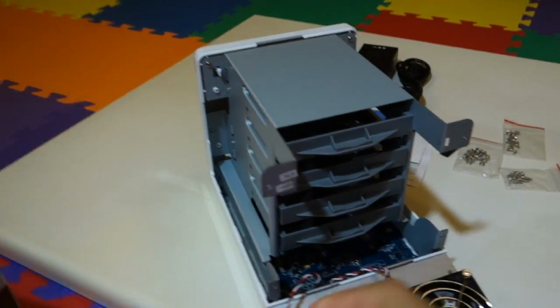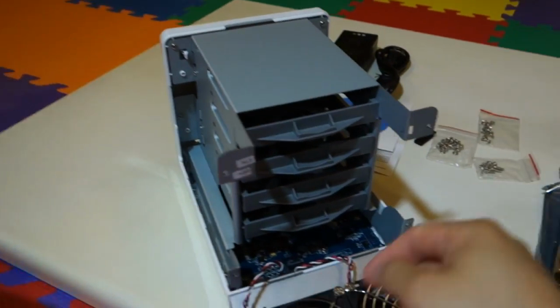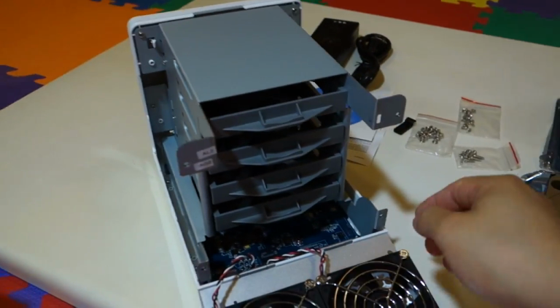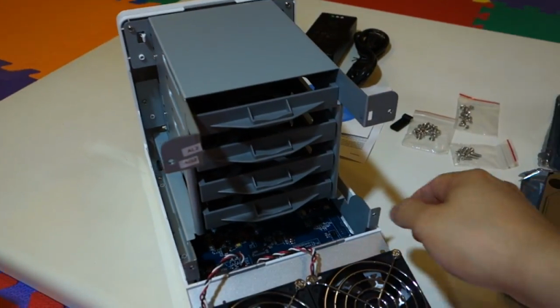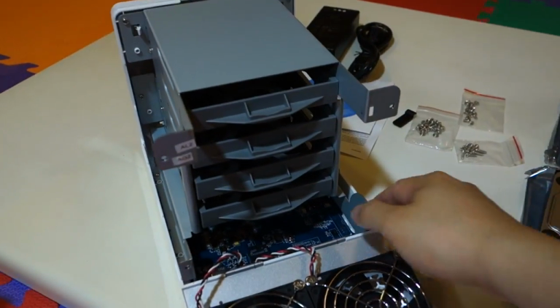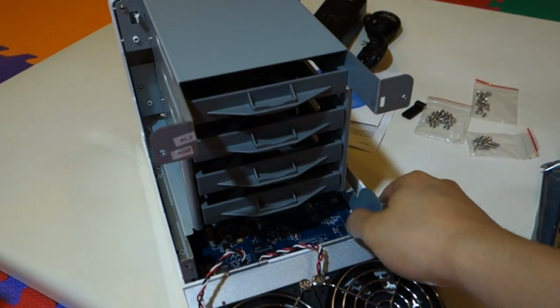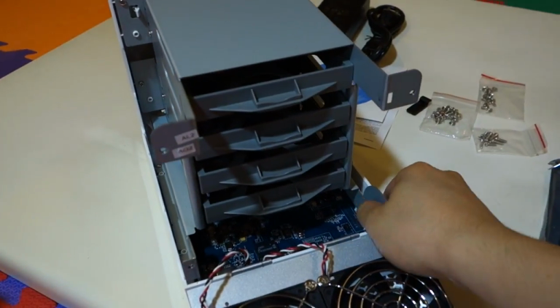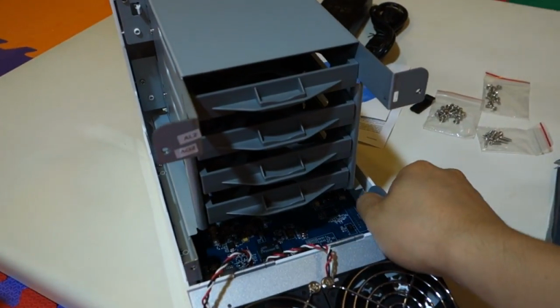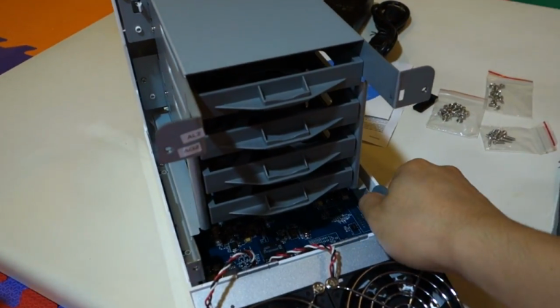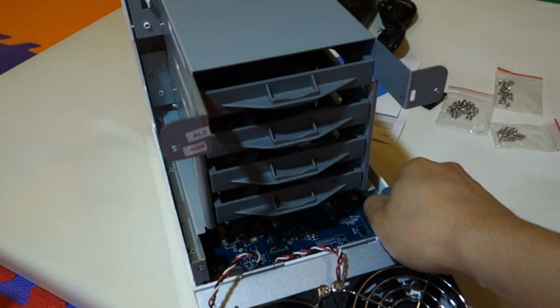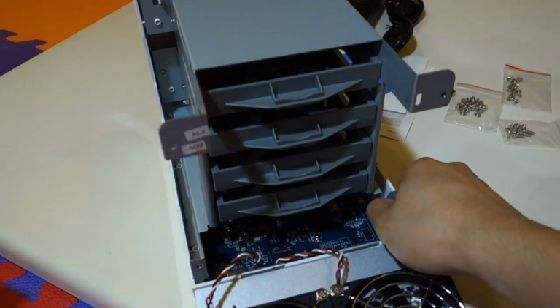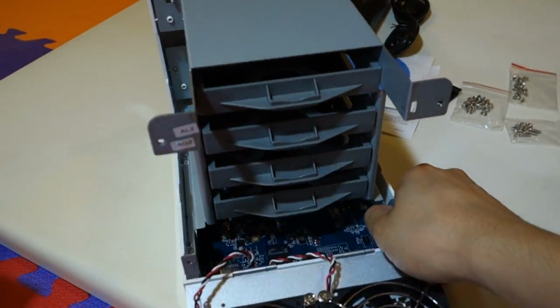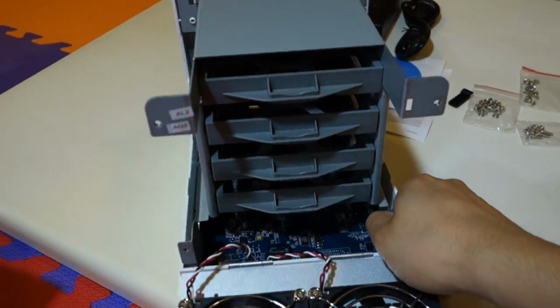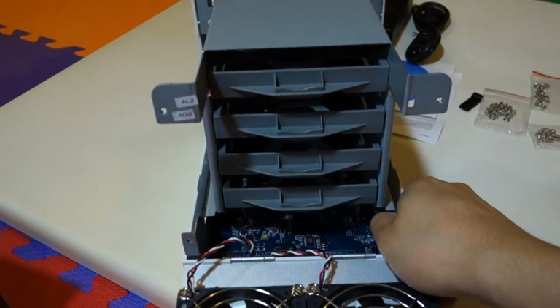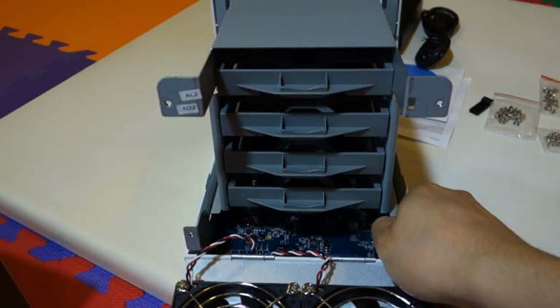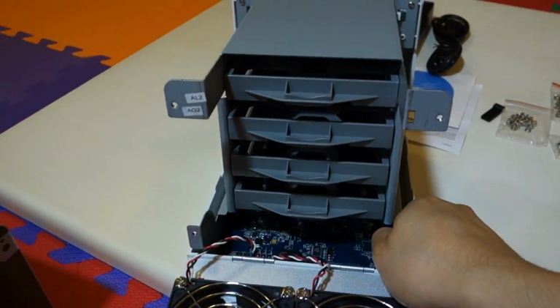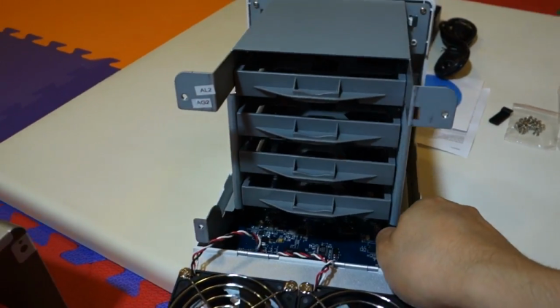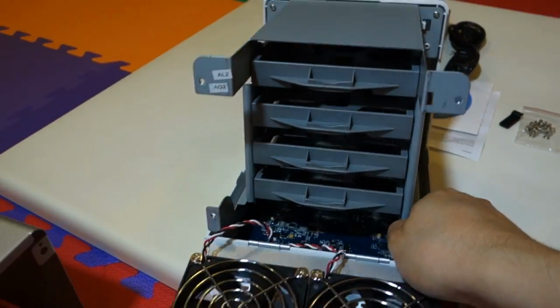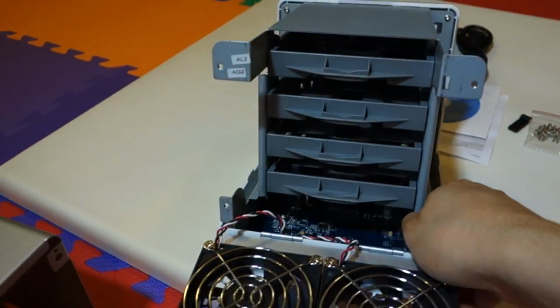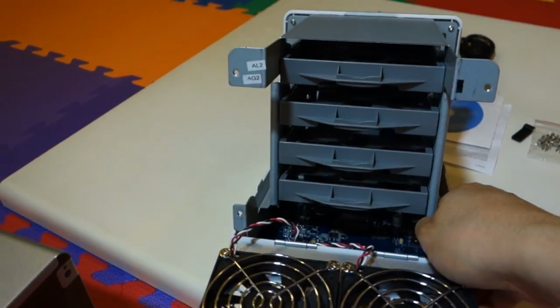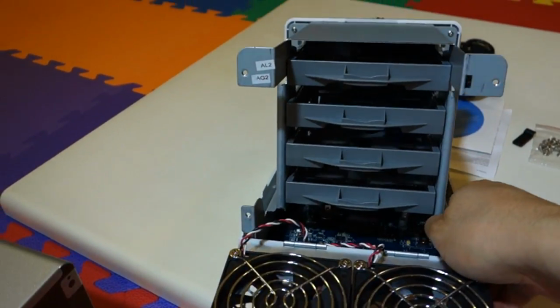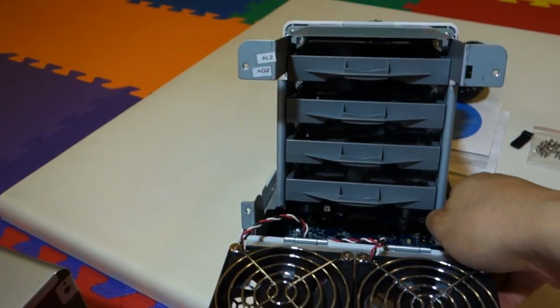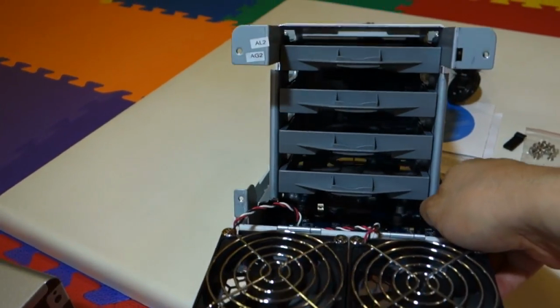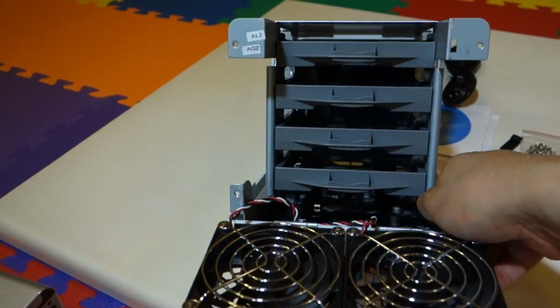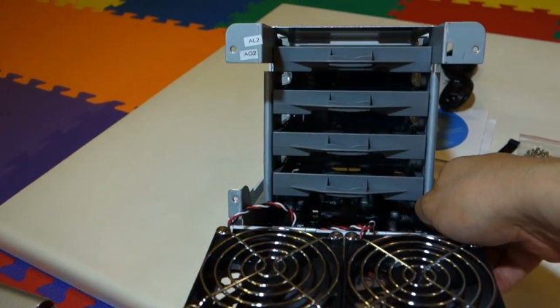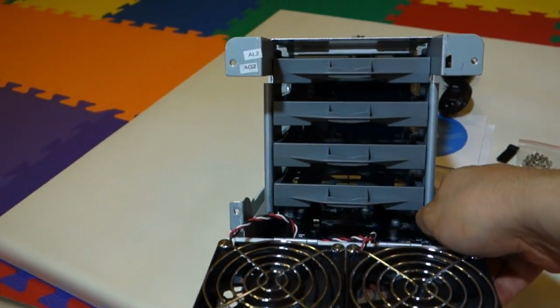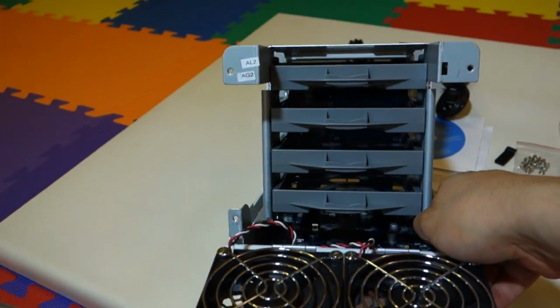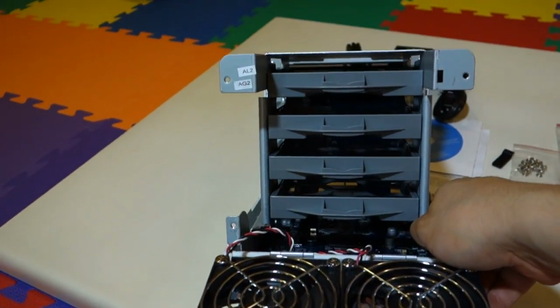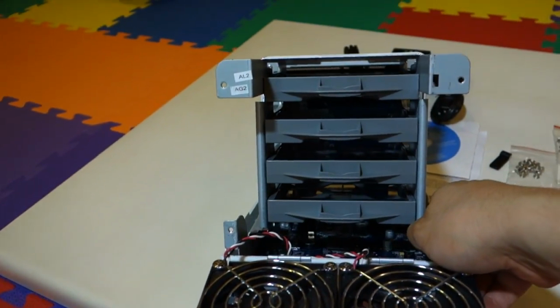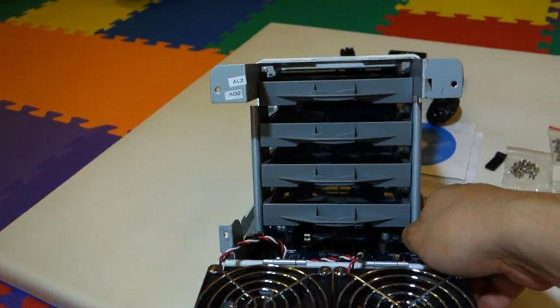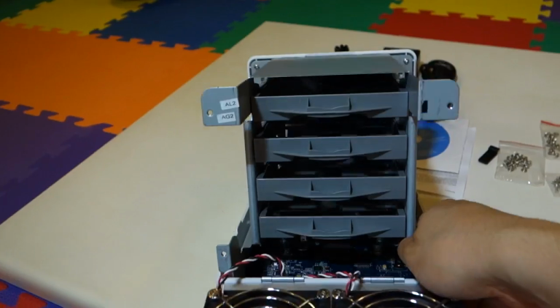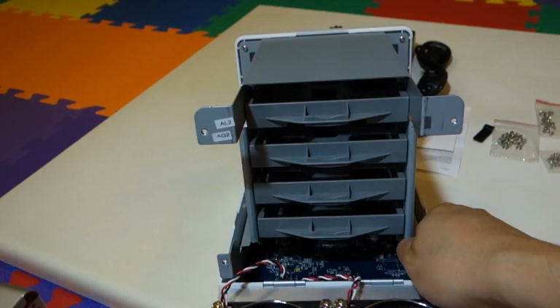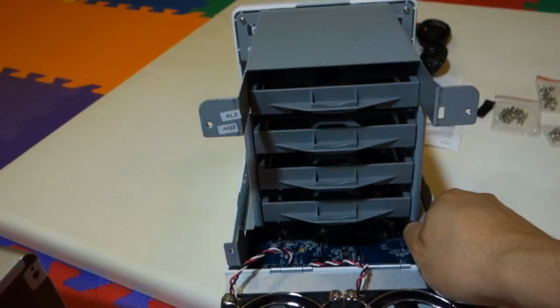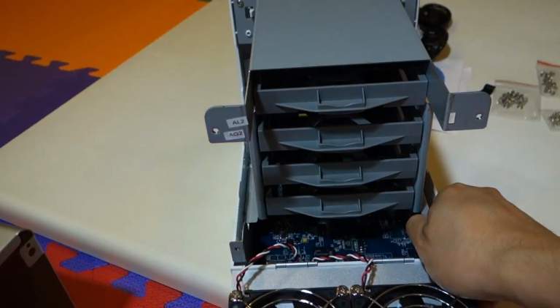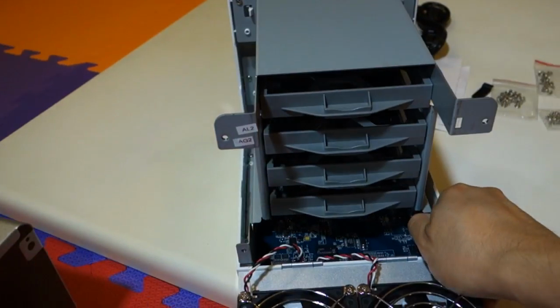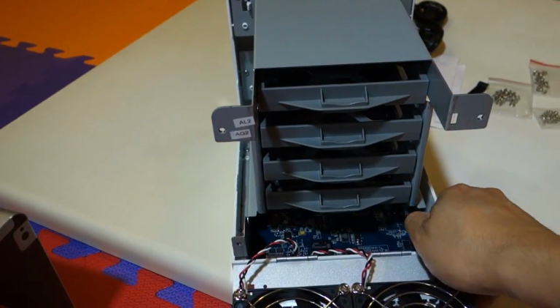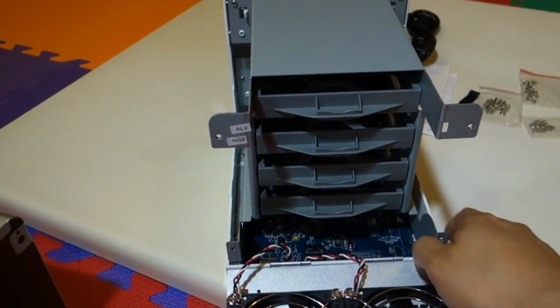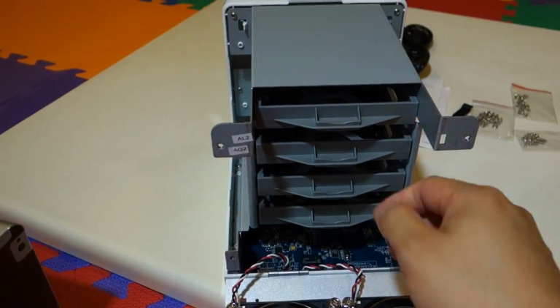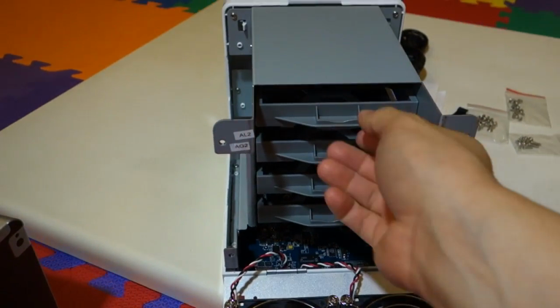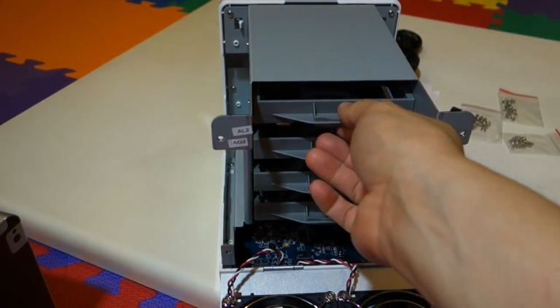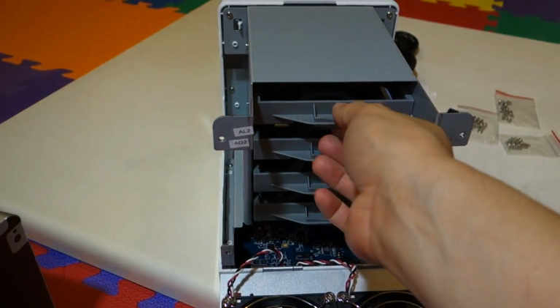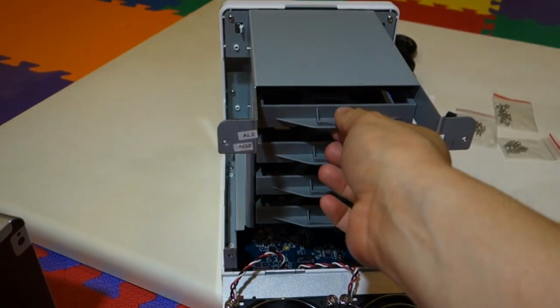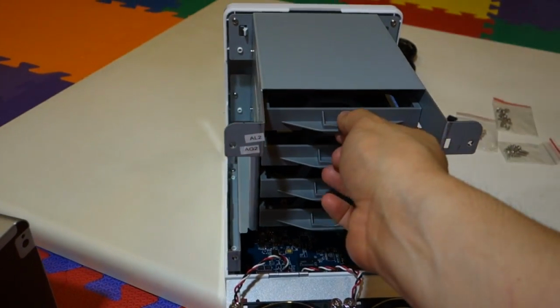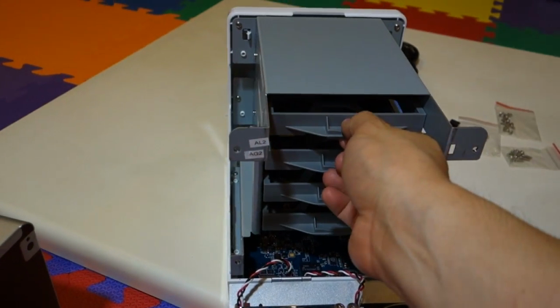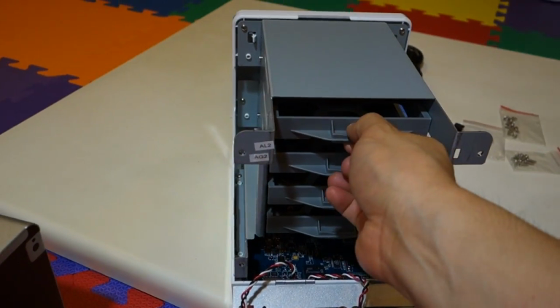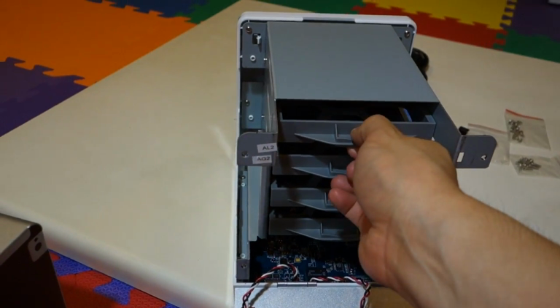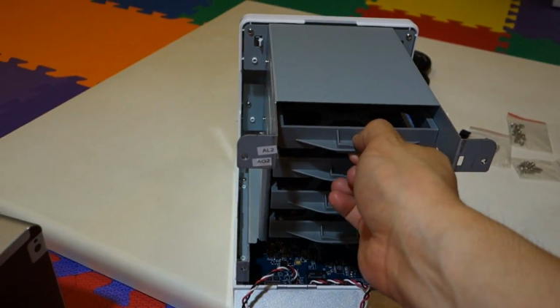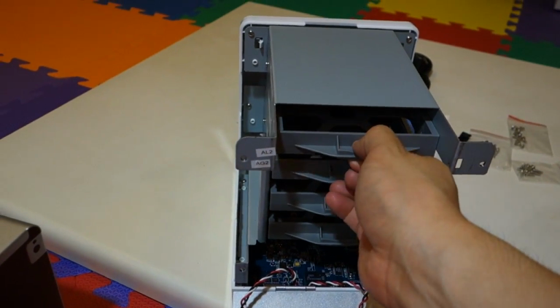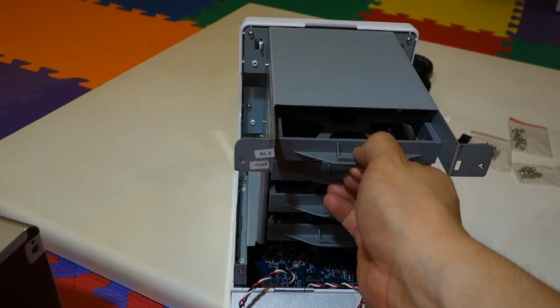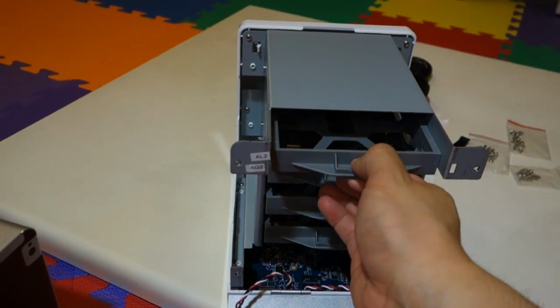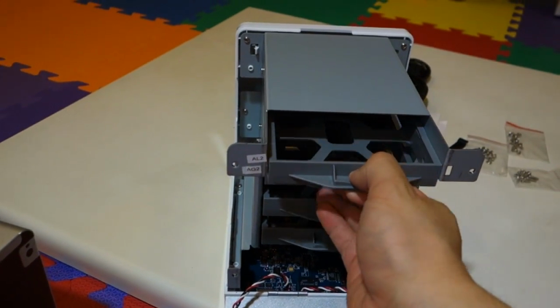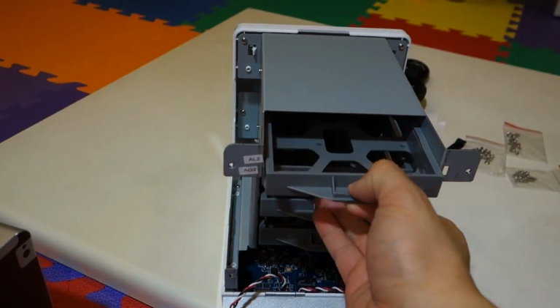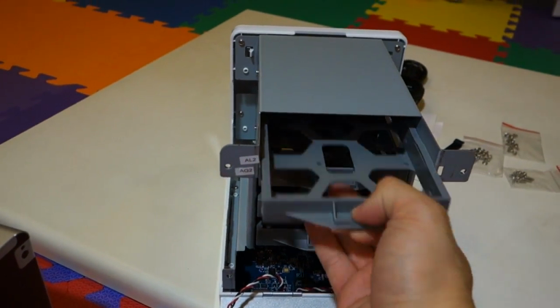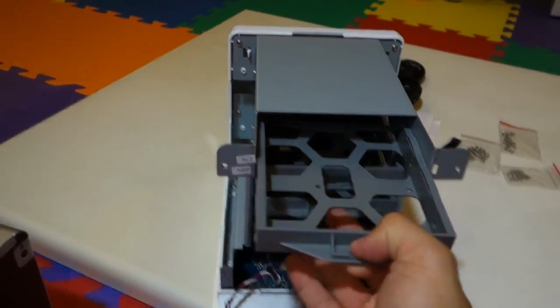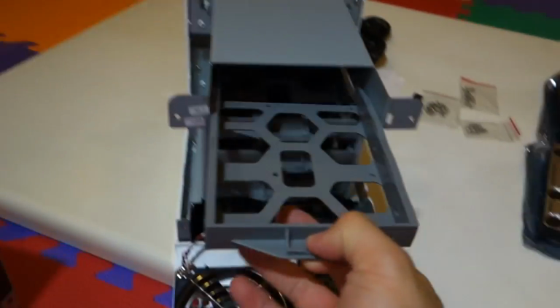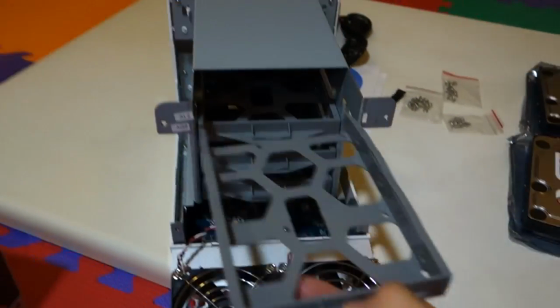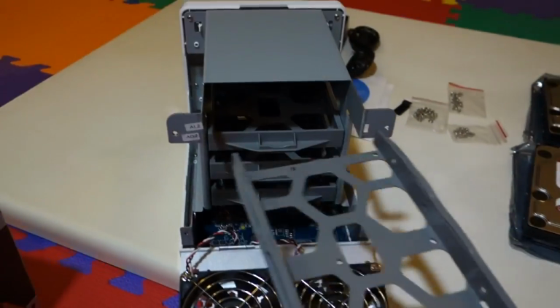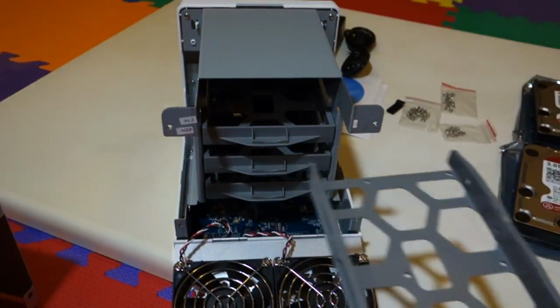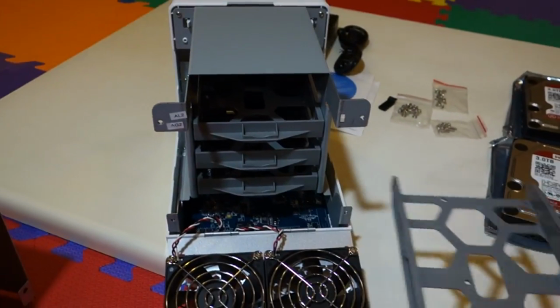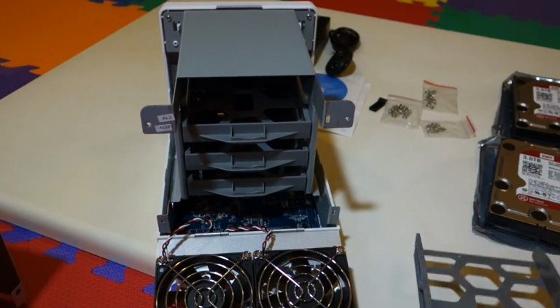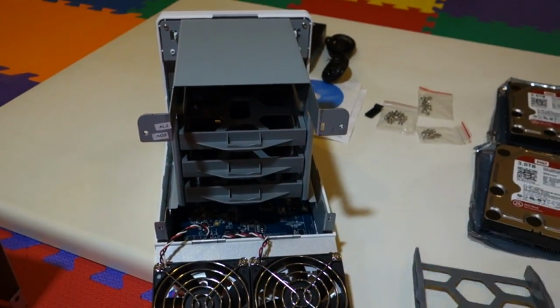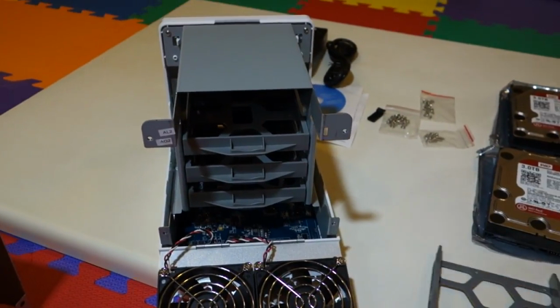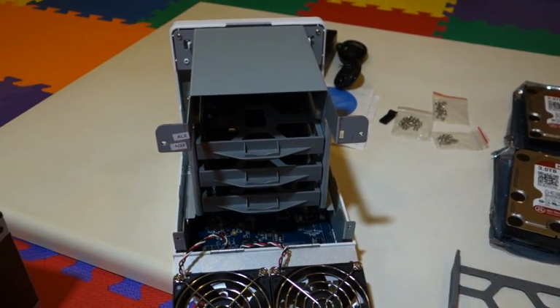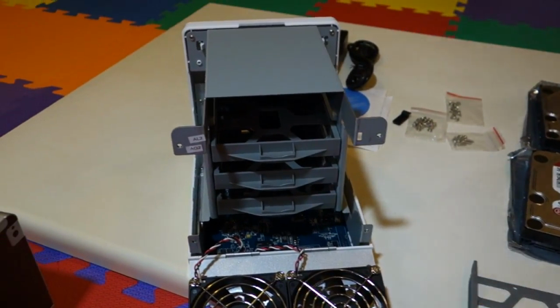Now it exposes the hard drive enclosures. Since nothing is mounted yet, you can just simply pull each of them out.